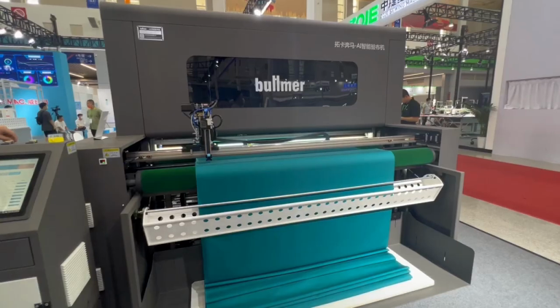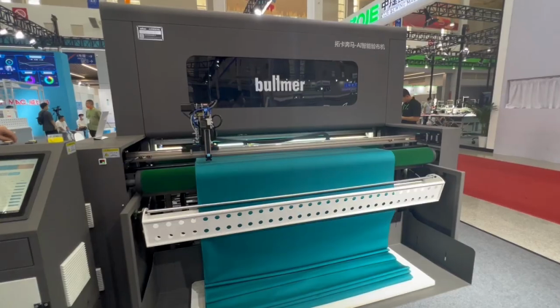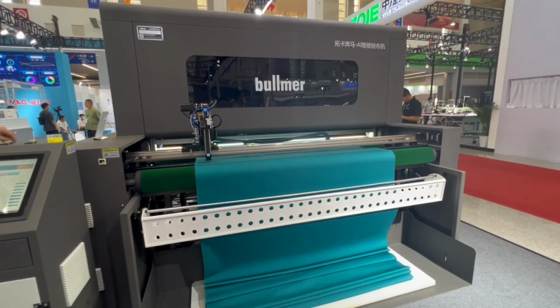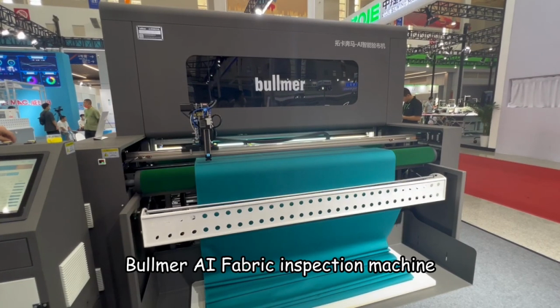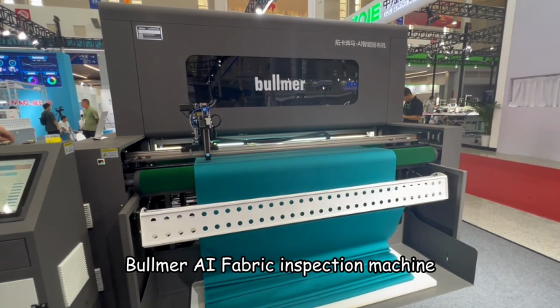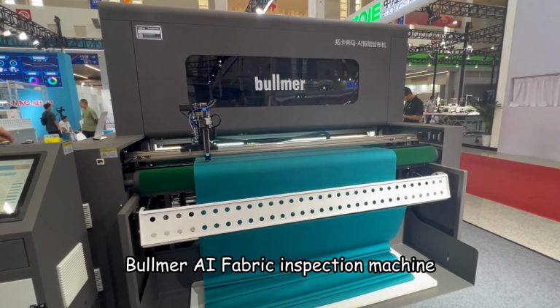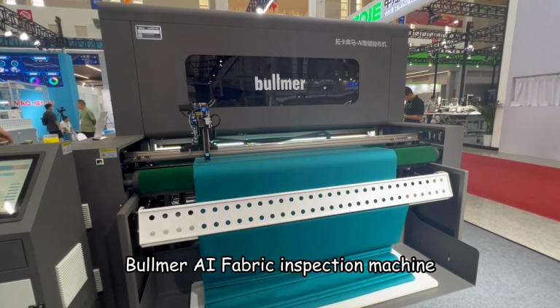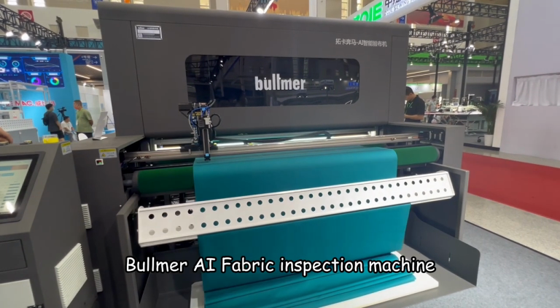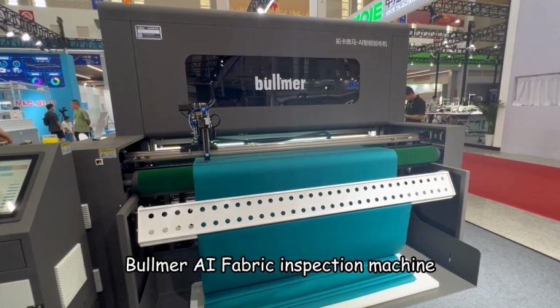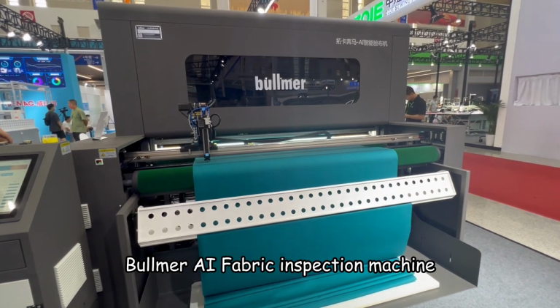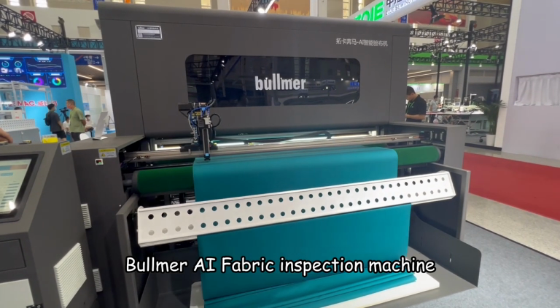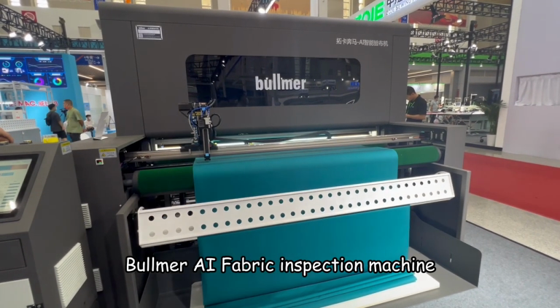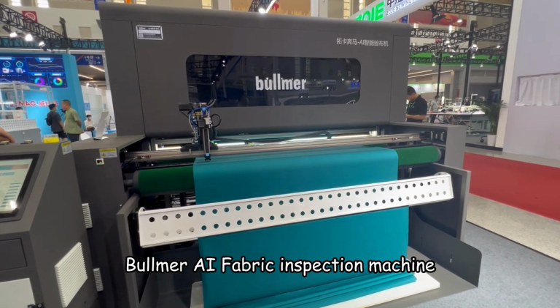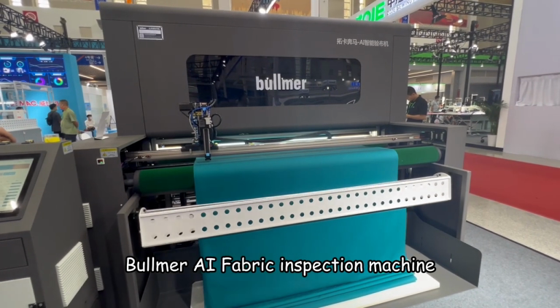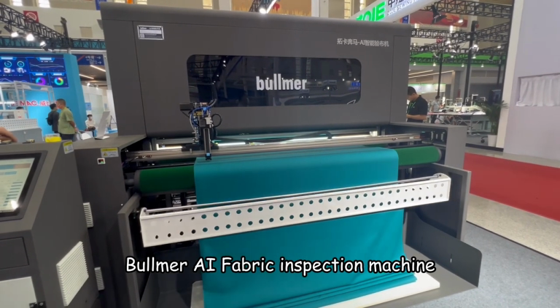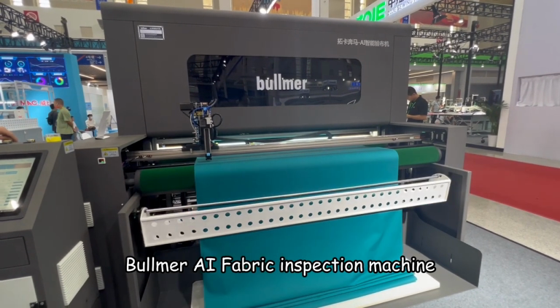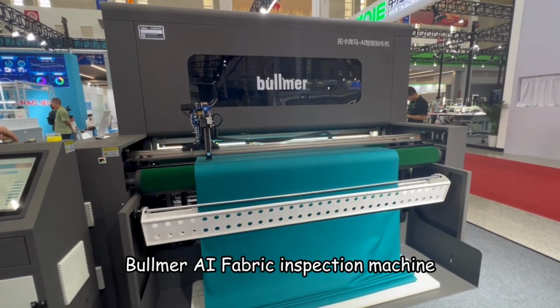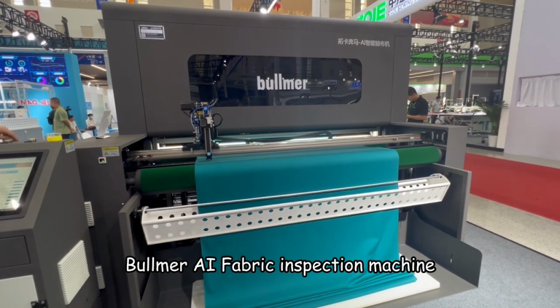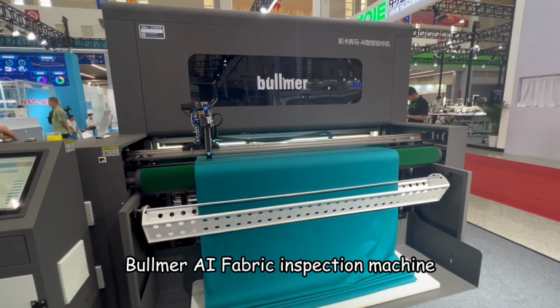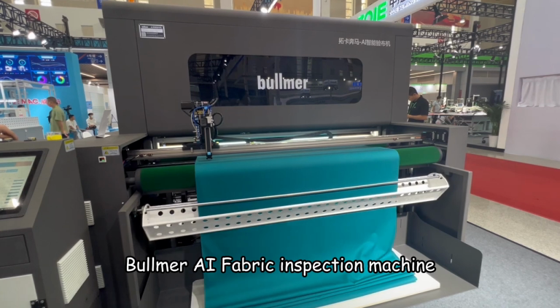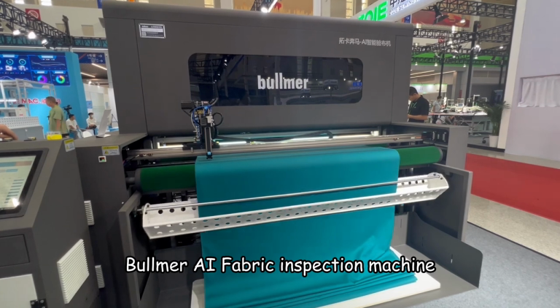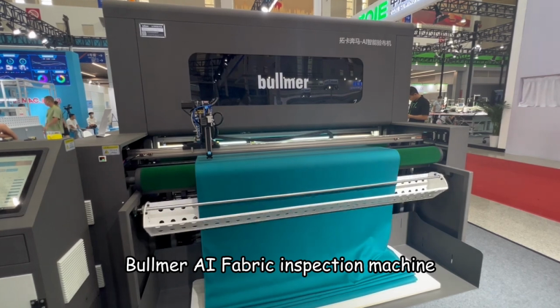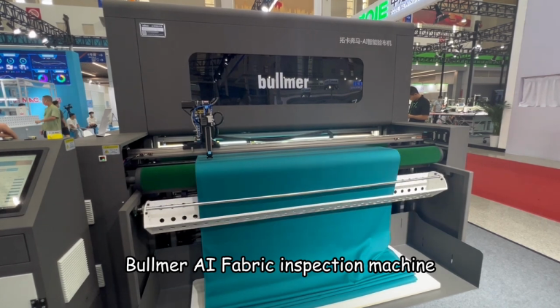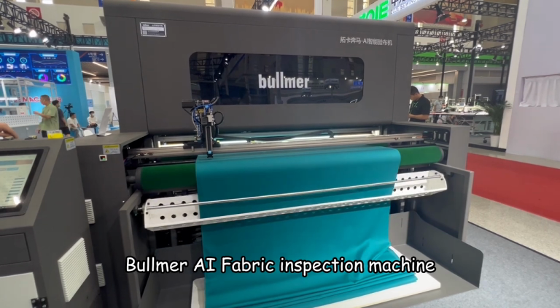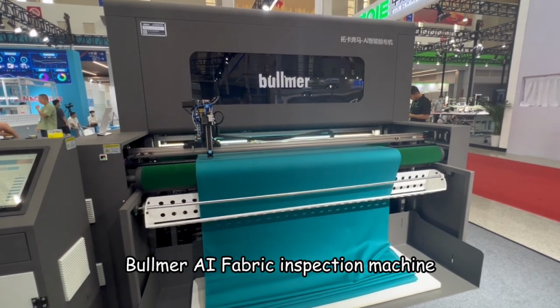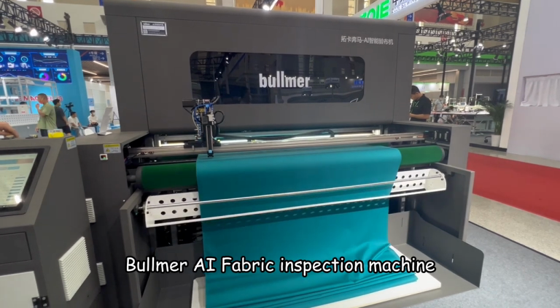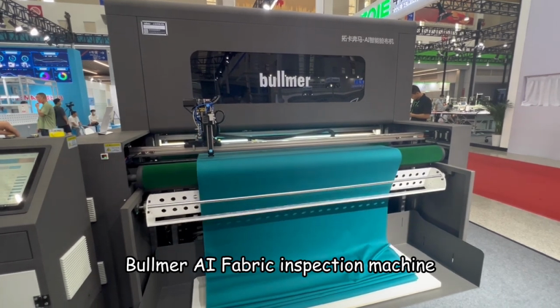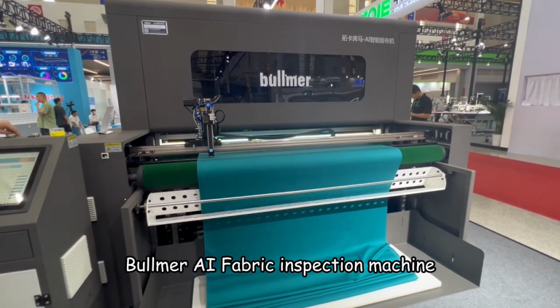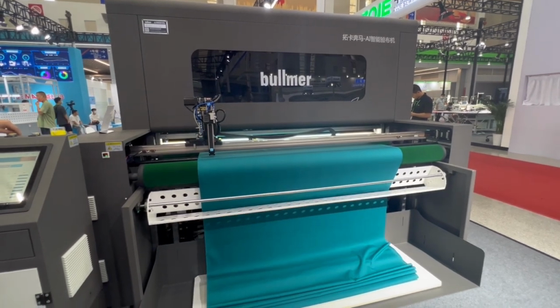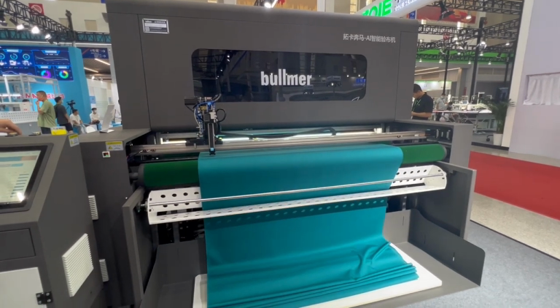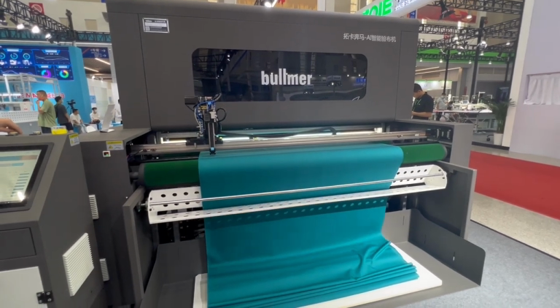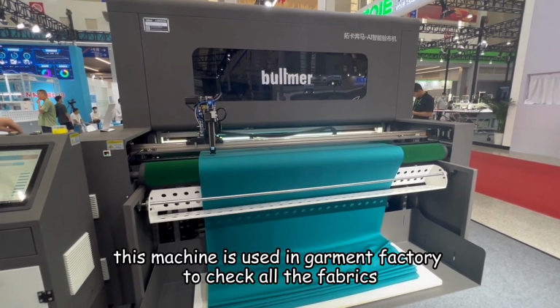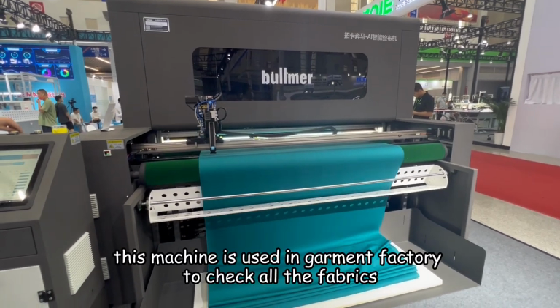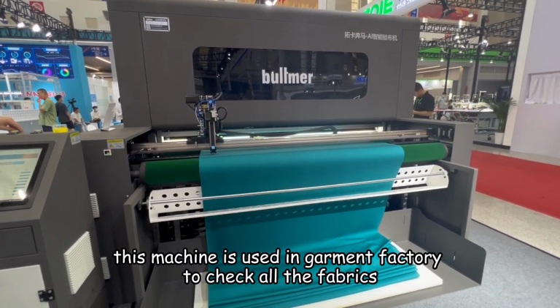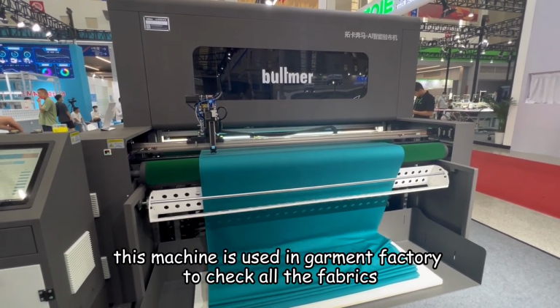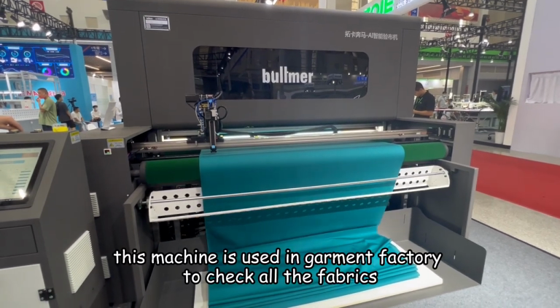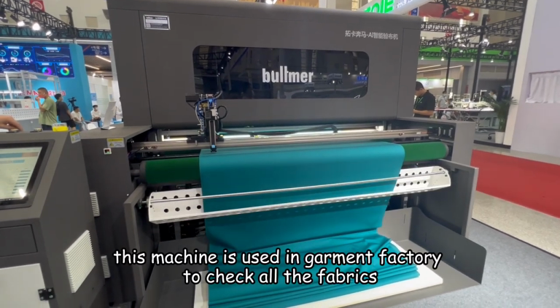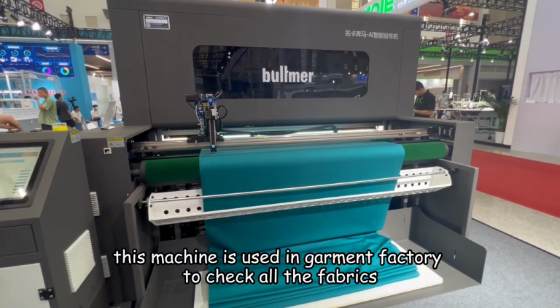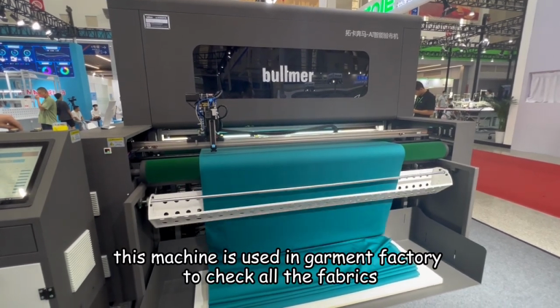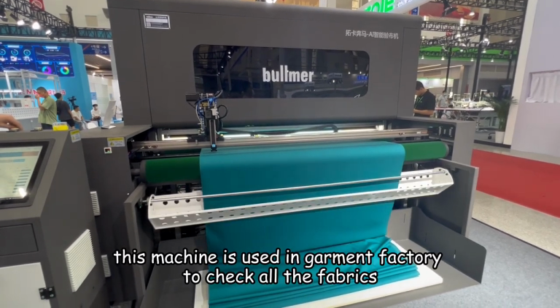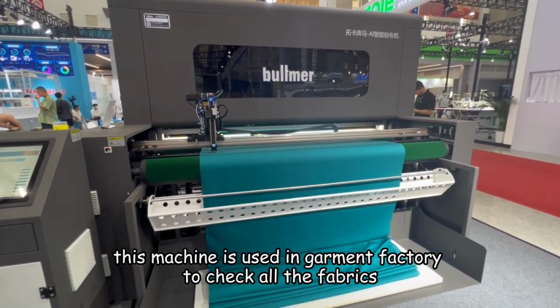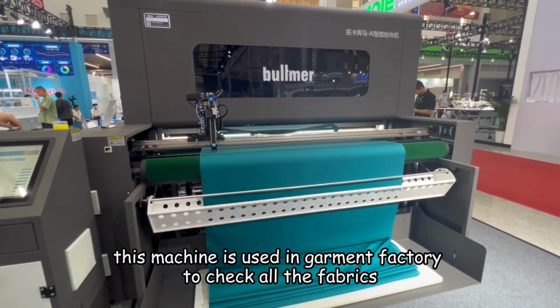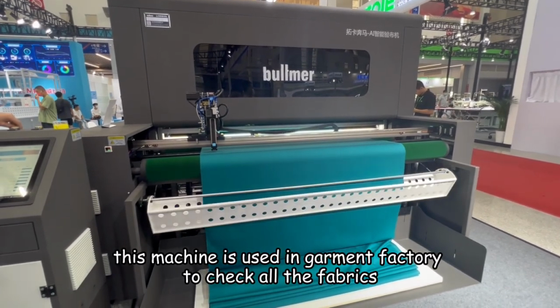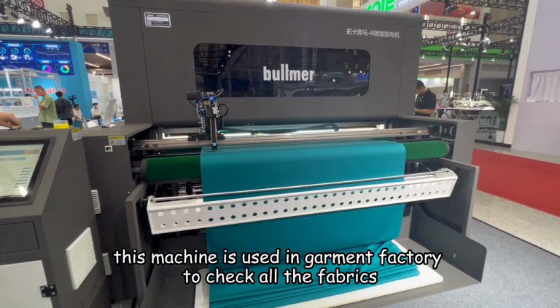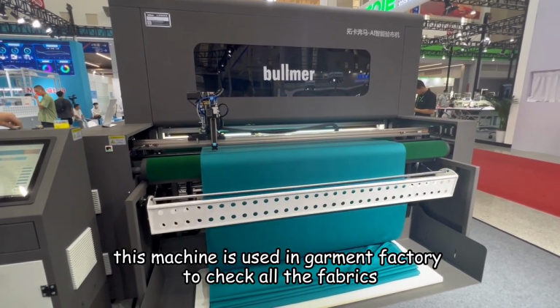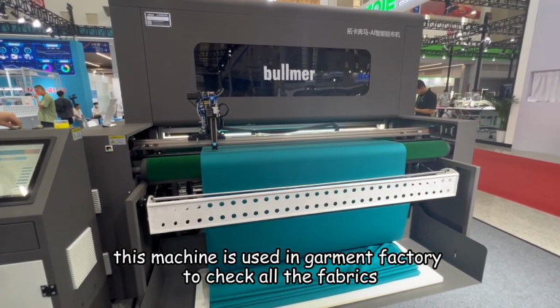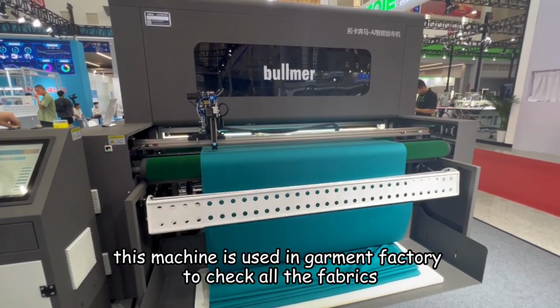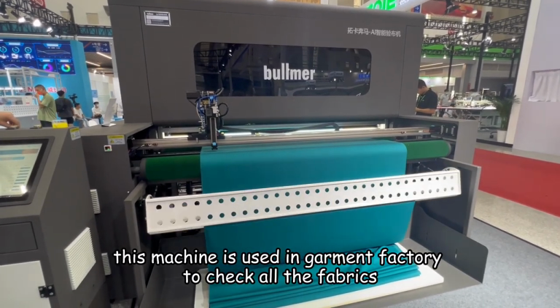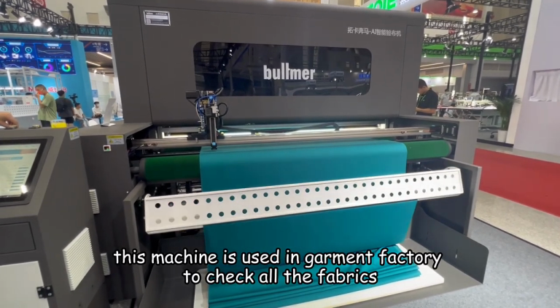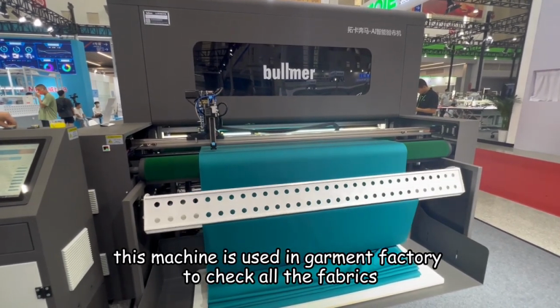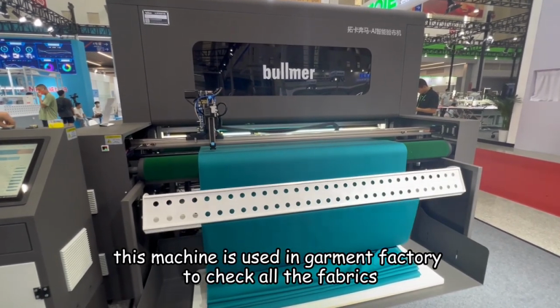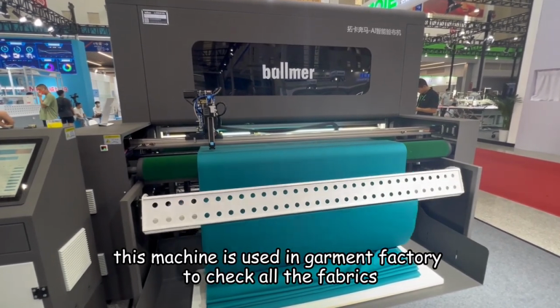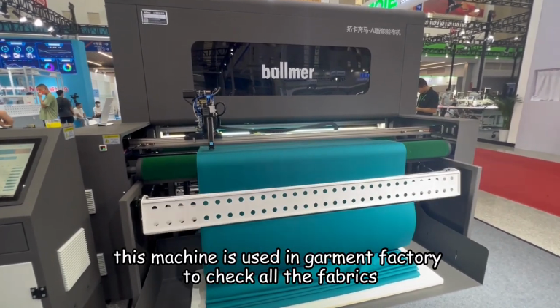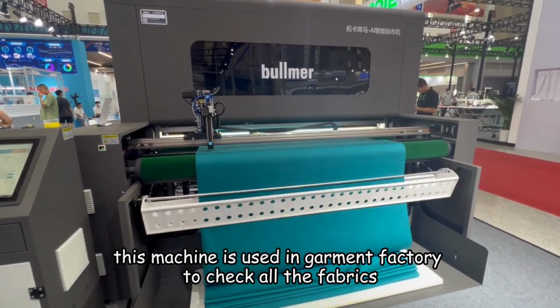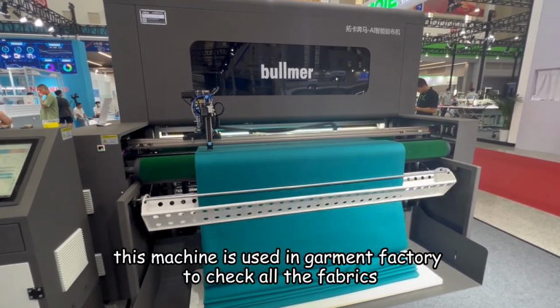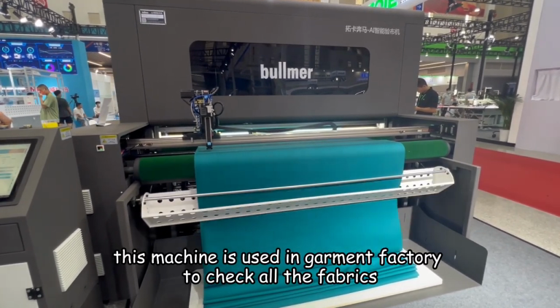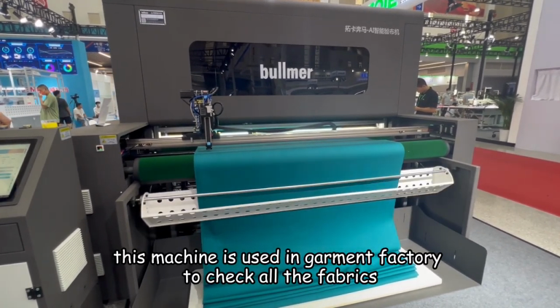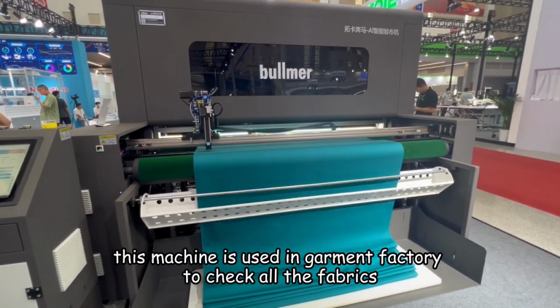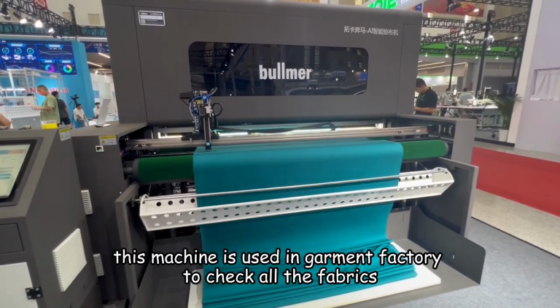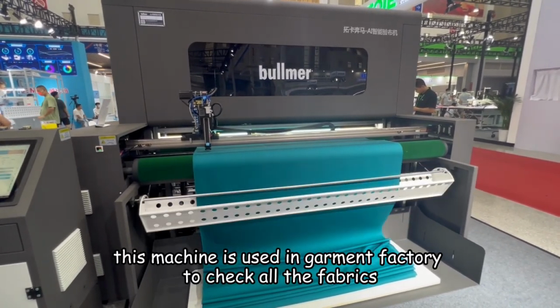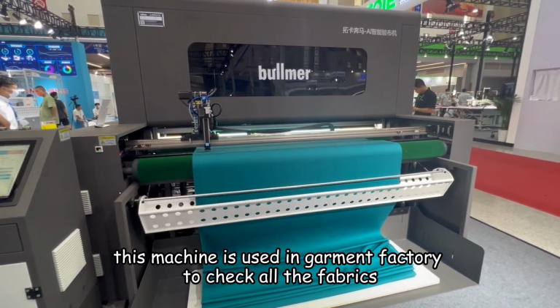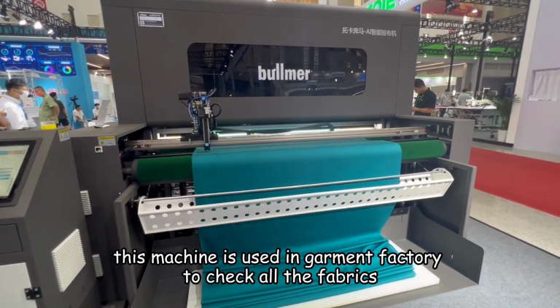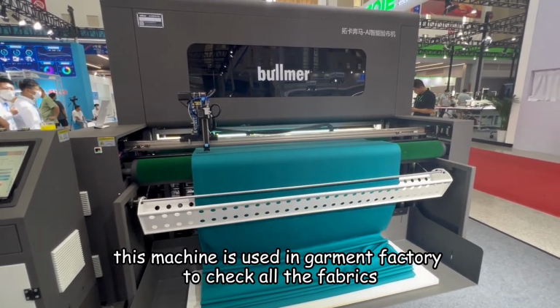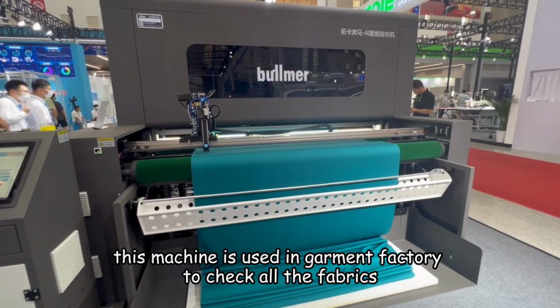Umer AI Fabric Inspection Machine. This machine is using the dummy factory to check all the fabrics.